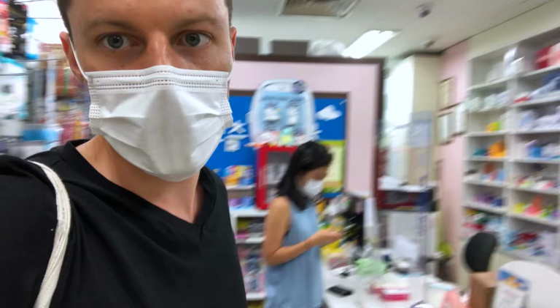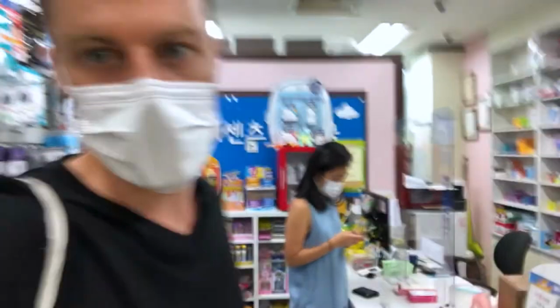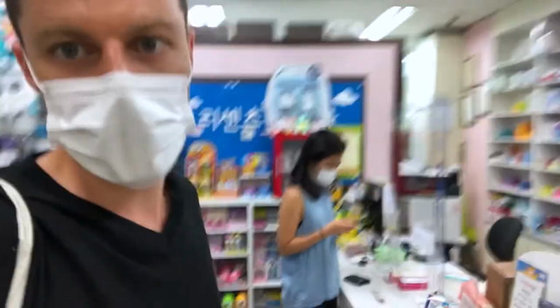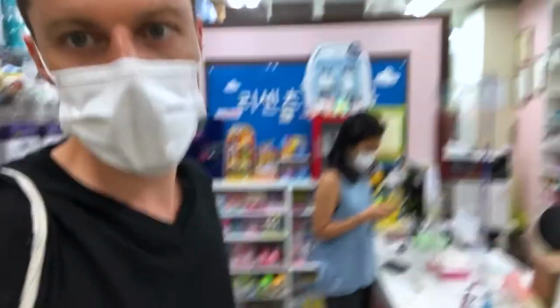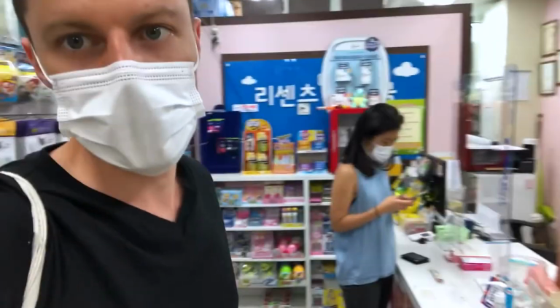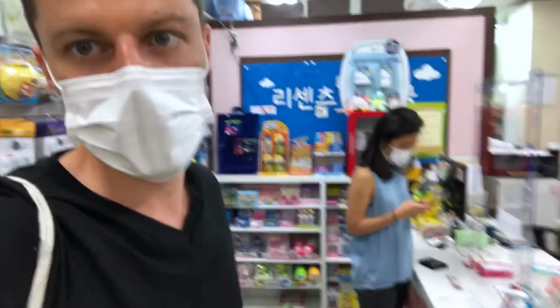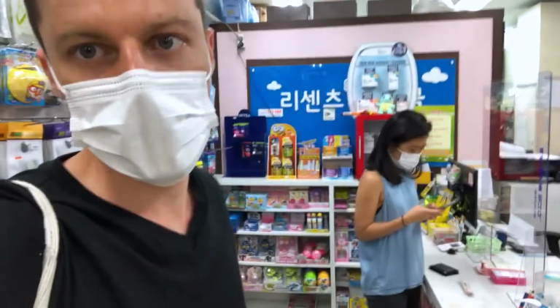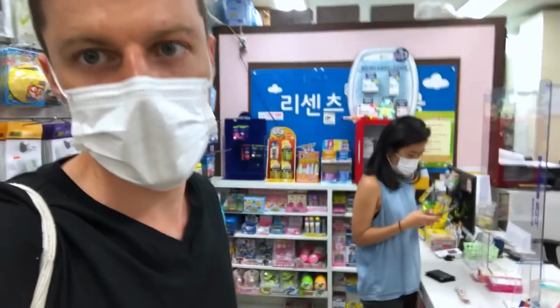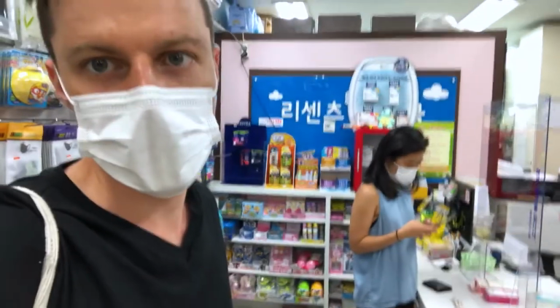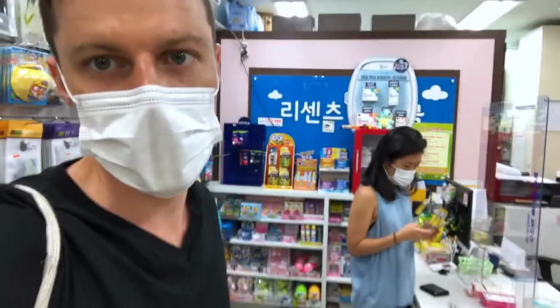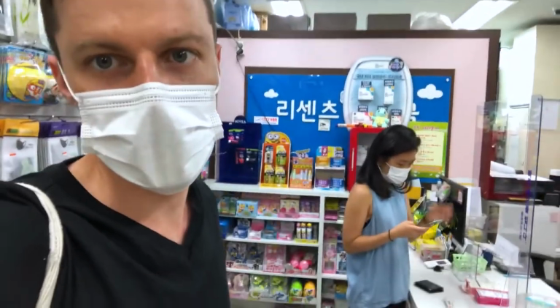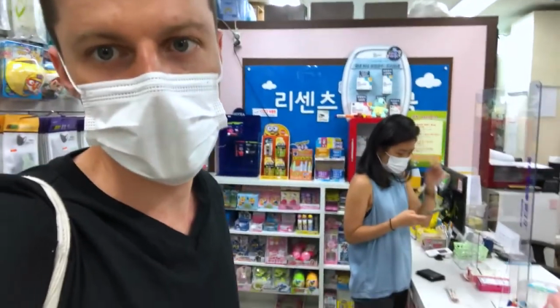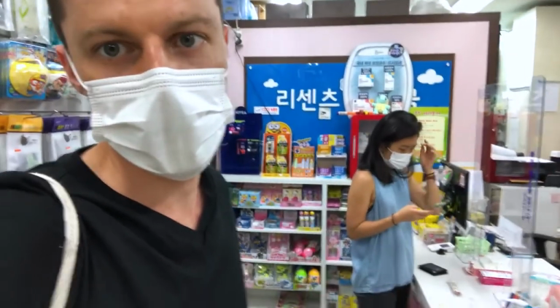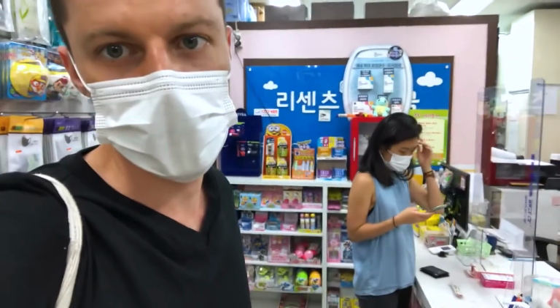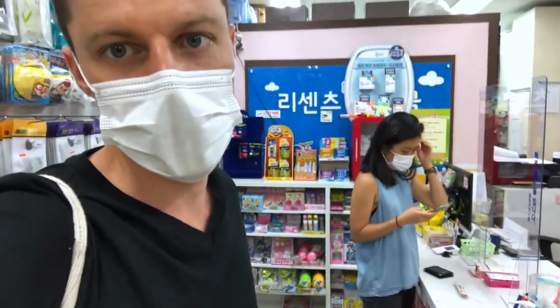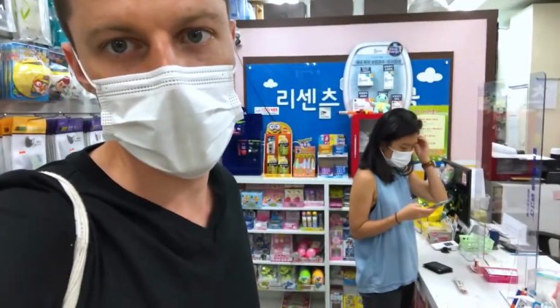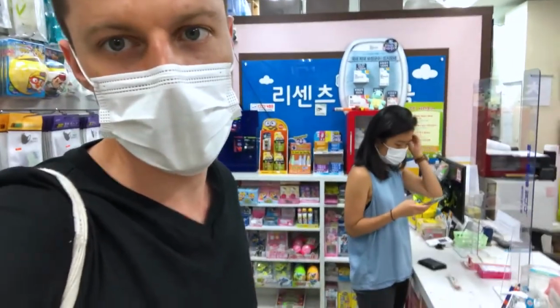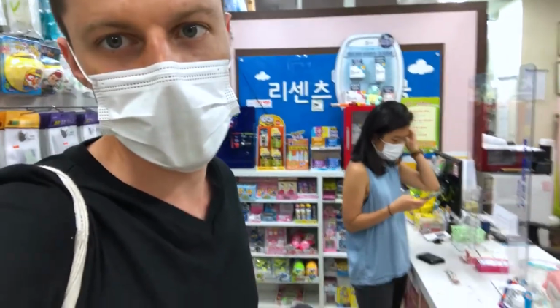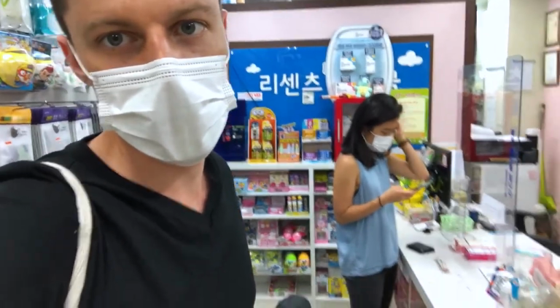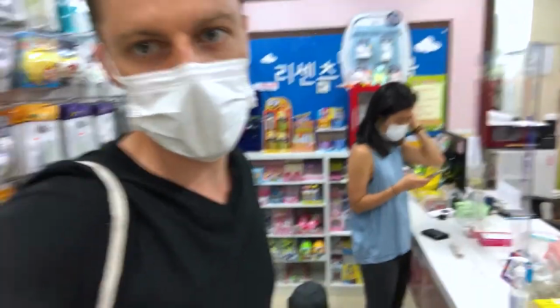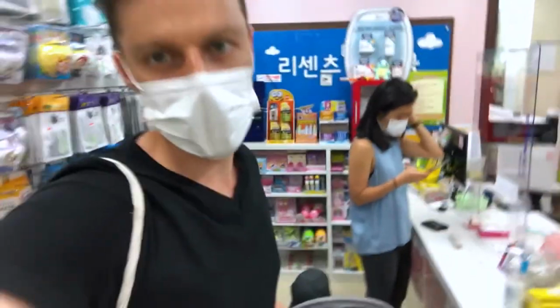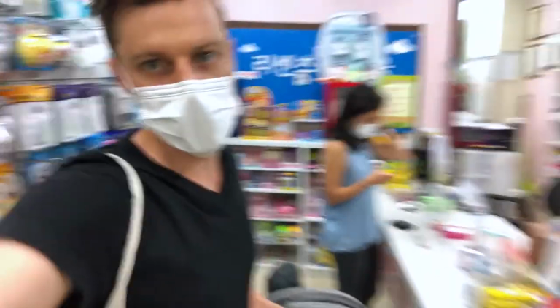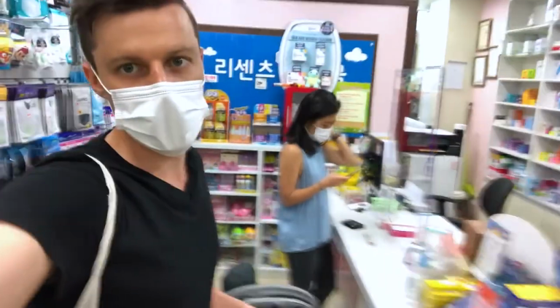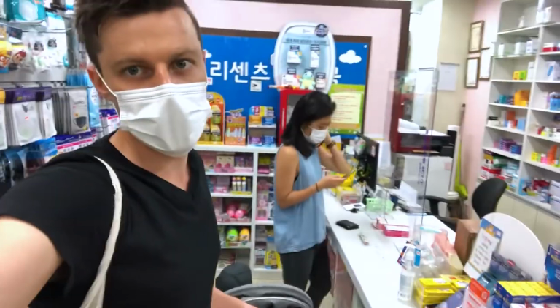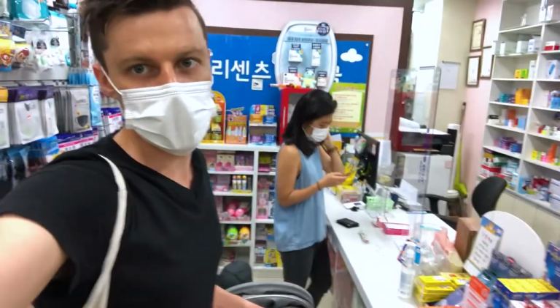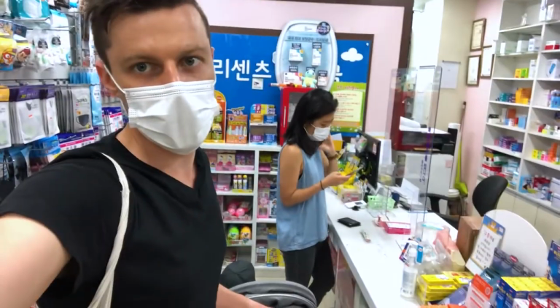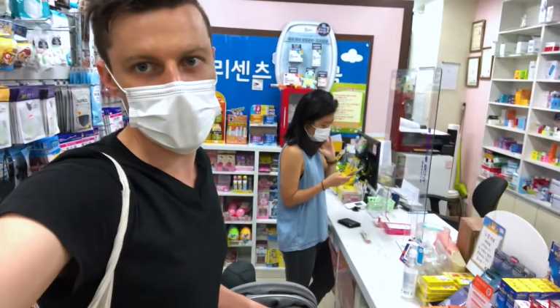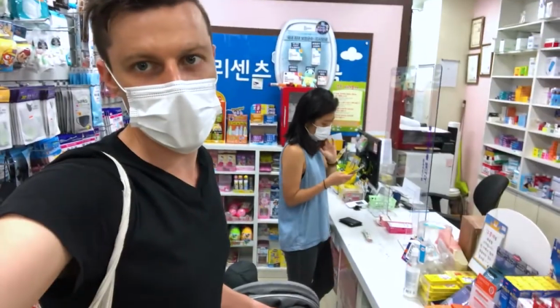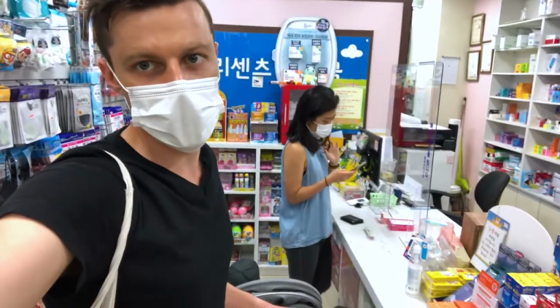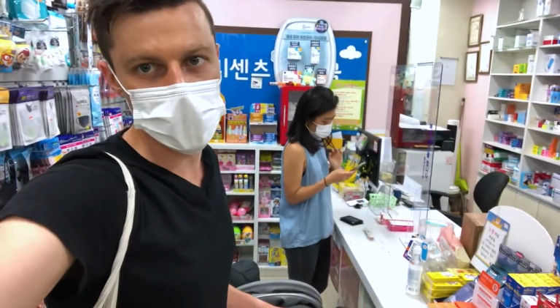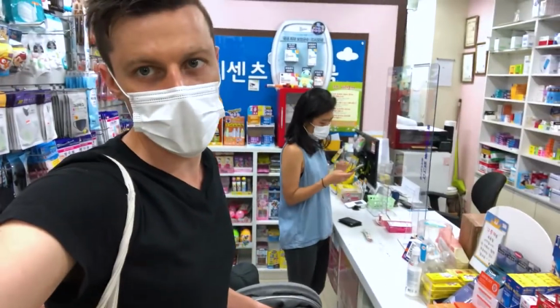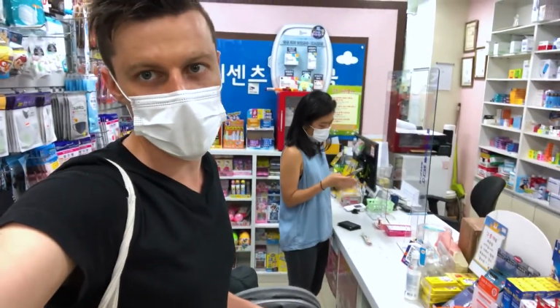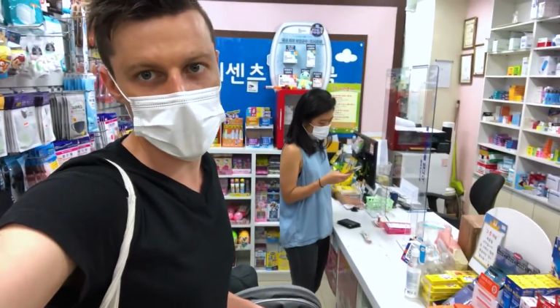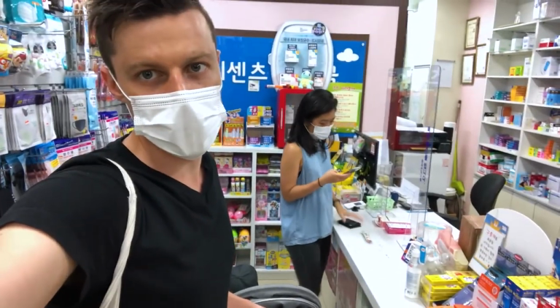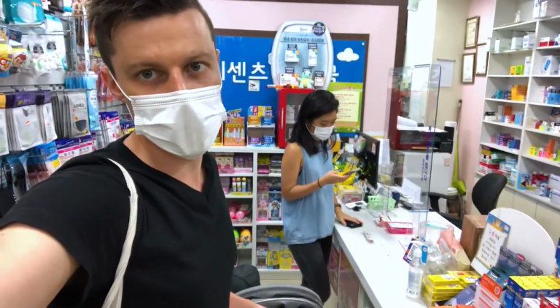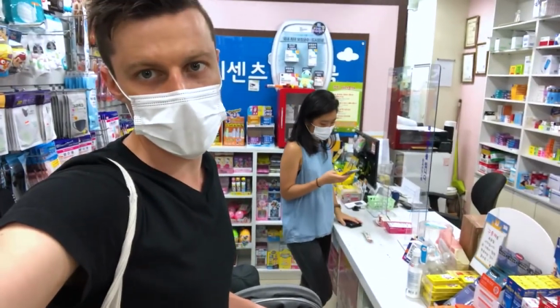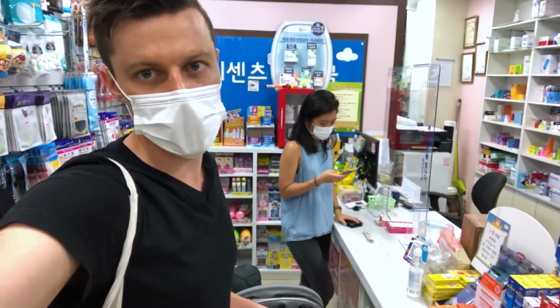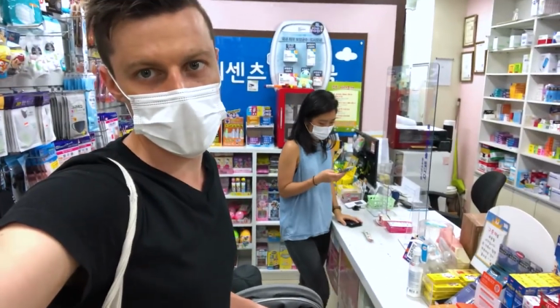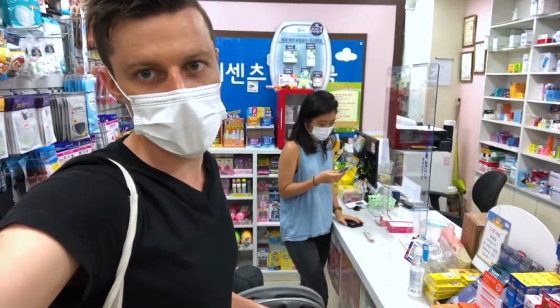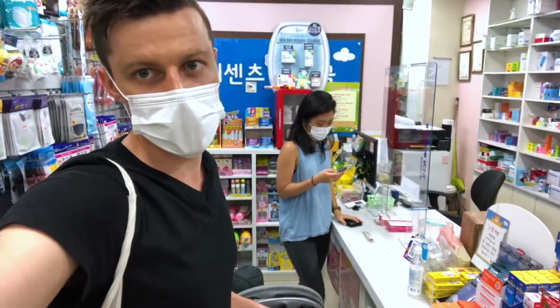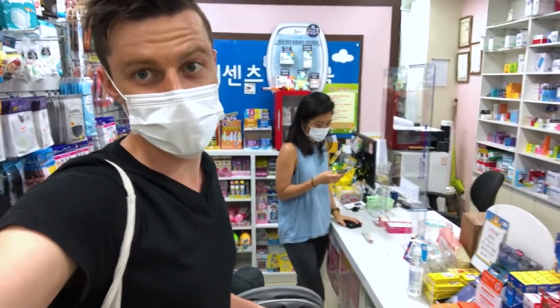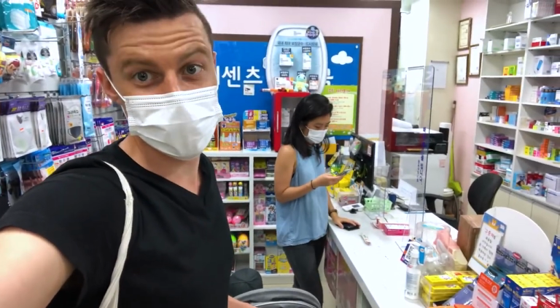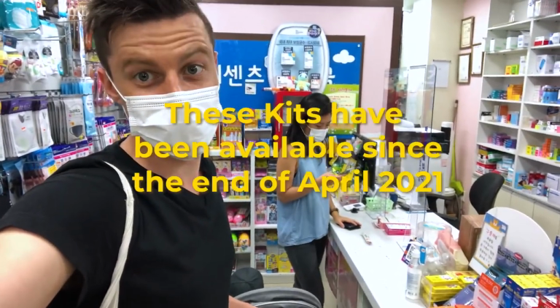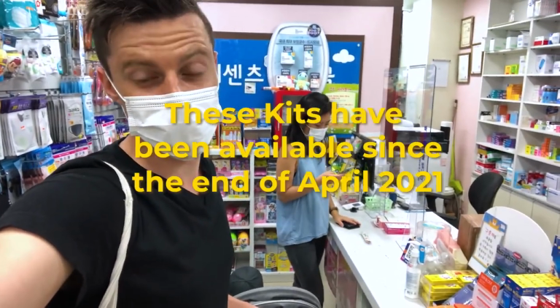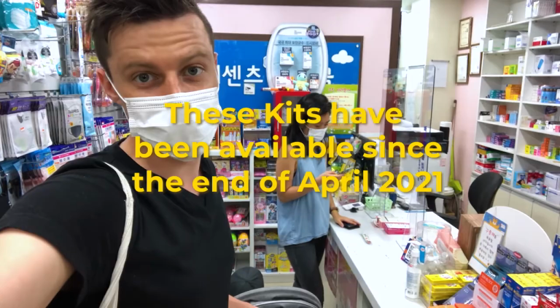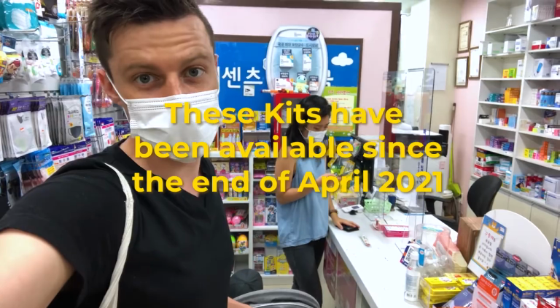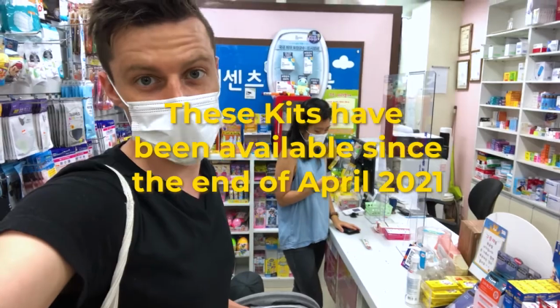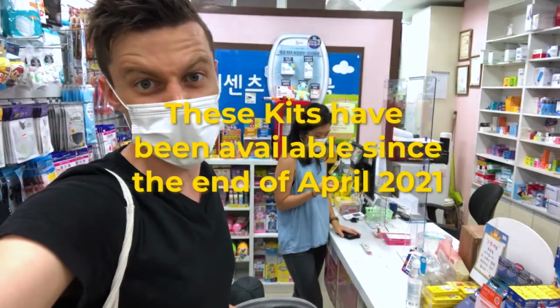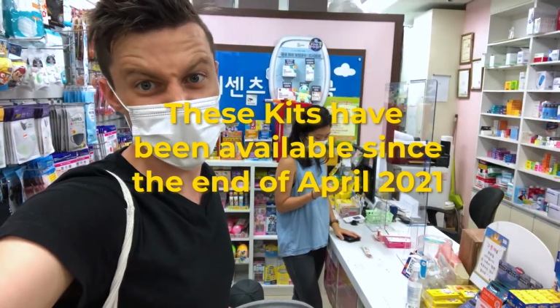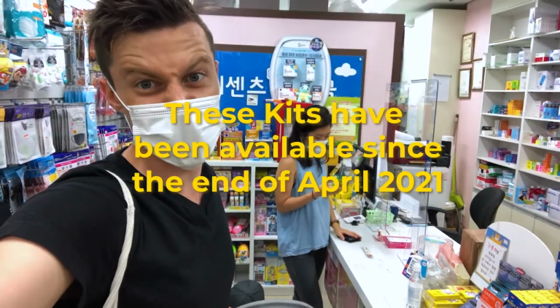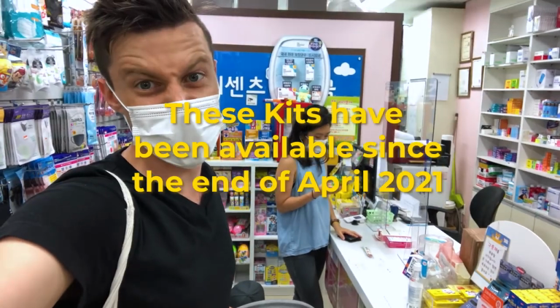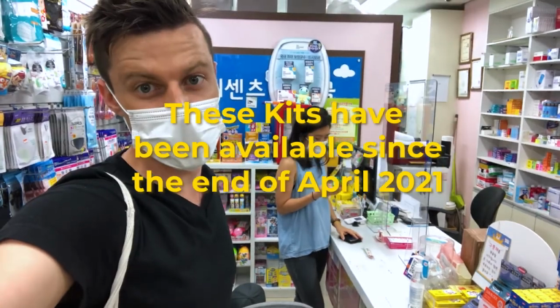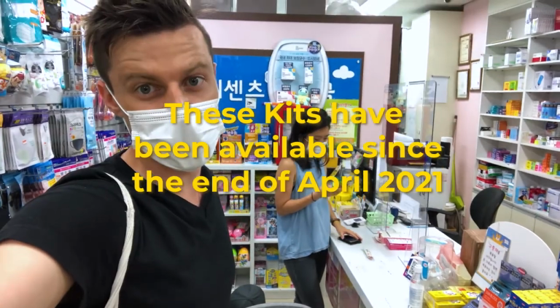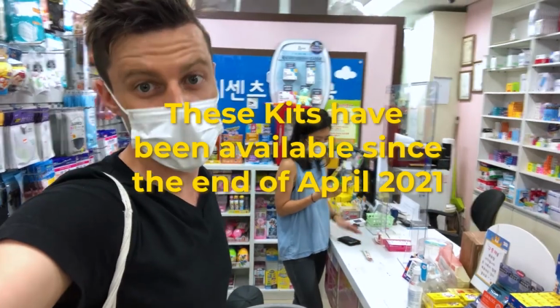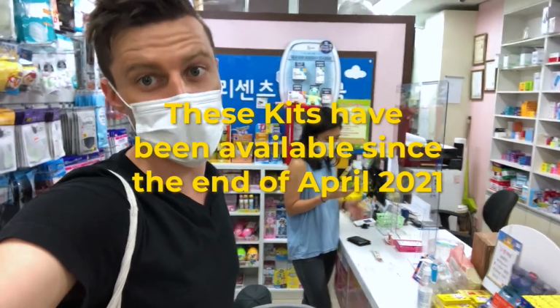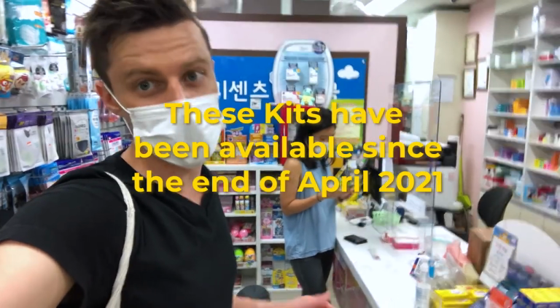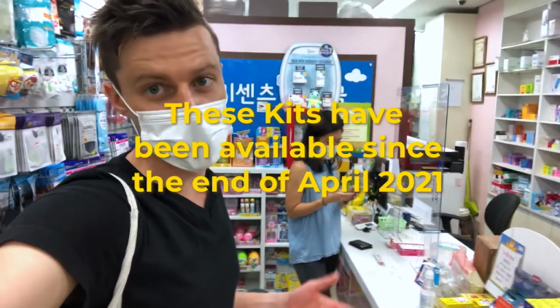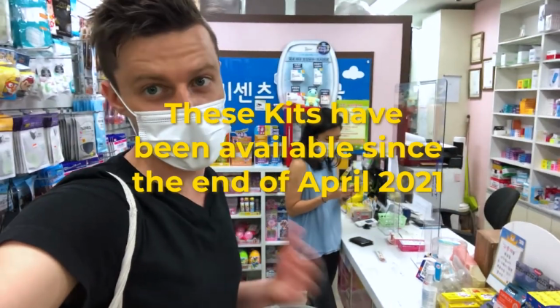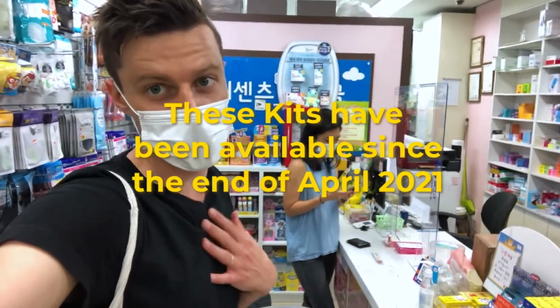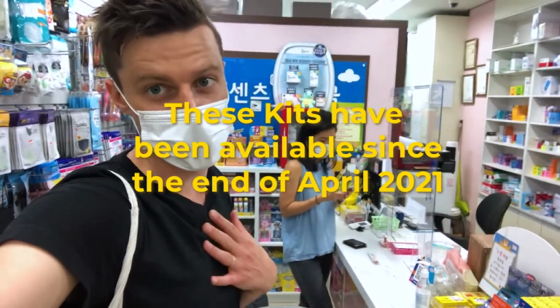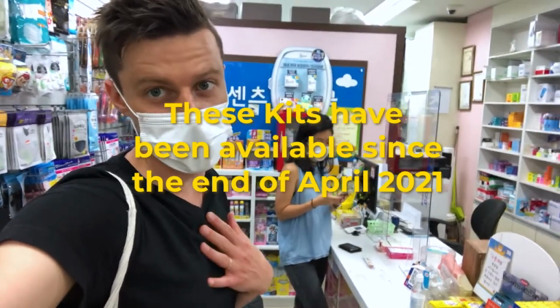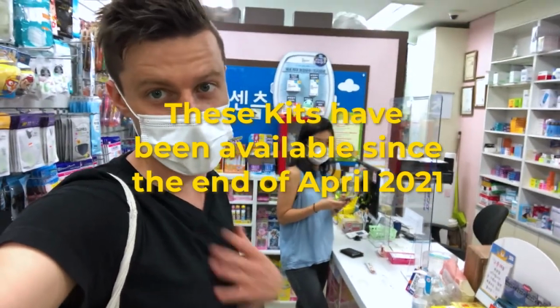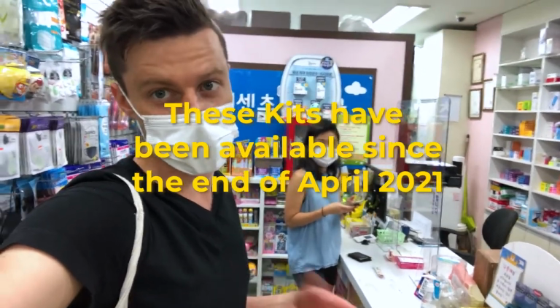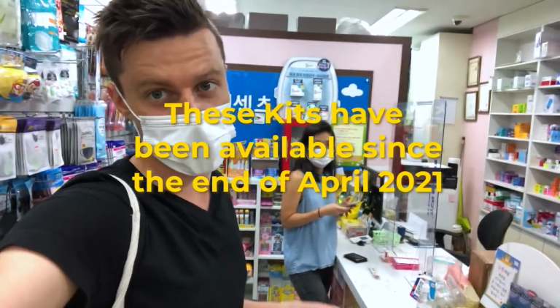So we just saw that here in Korea they have COVID-19 home testing kits, so we're gonna test it out. Let's see.